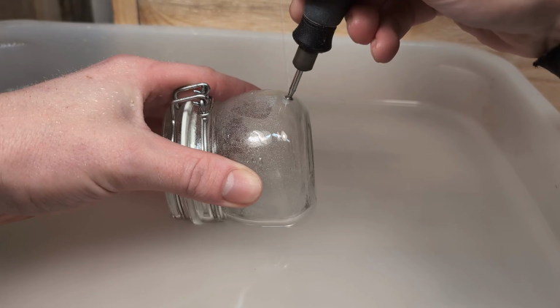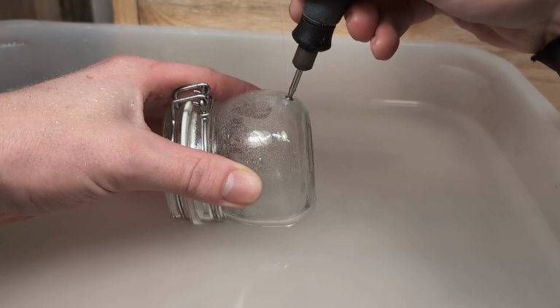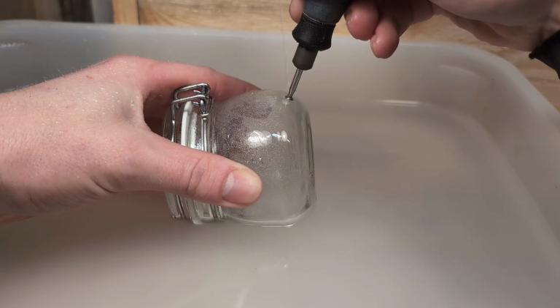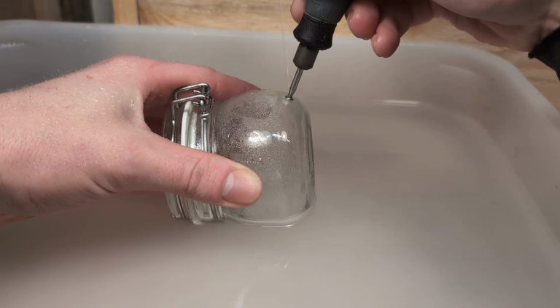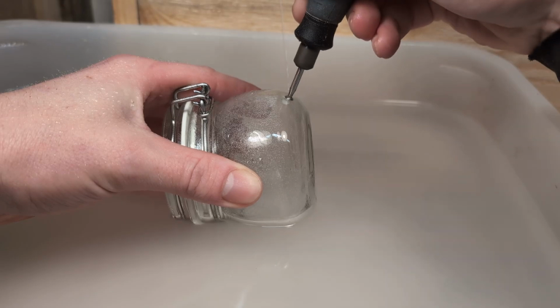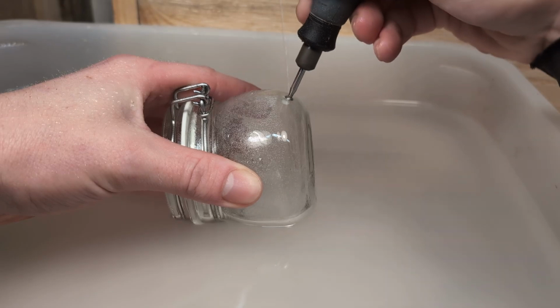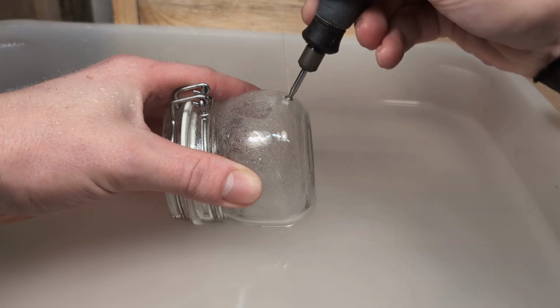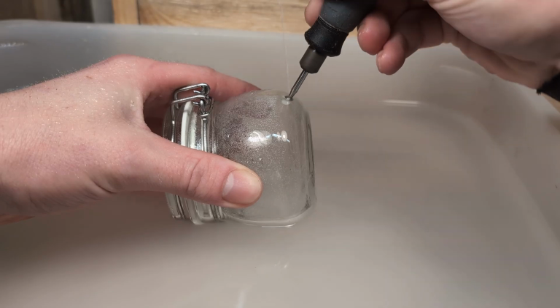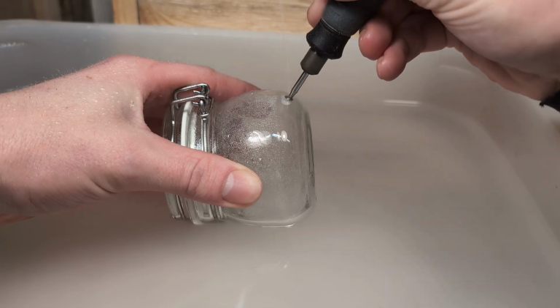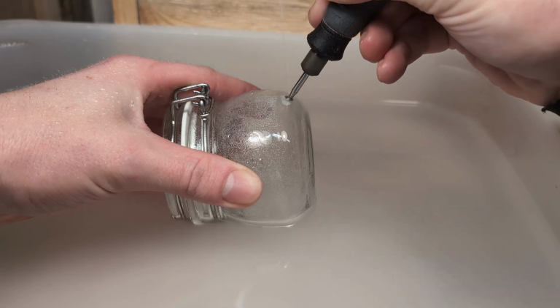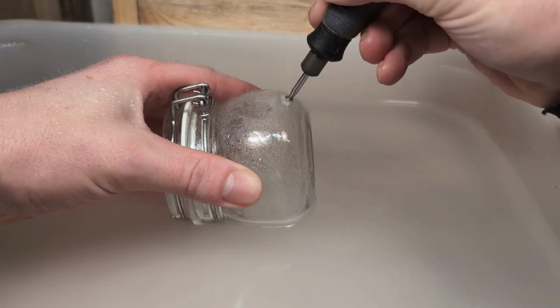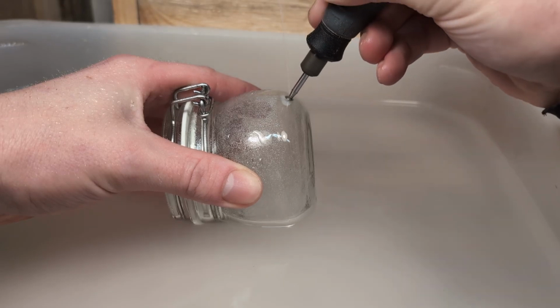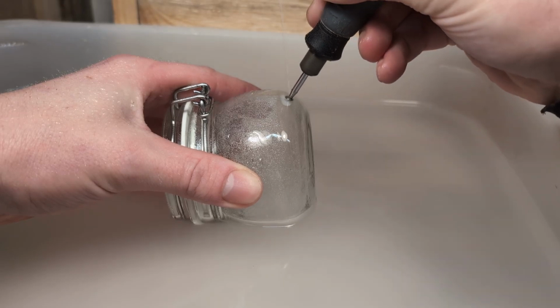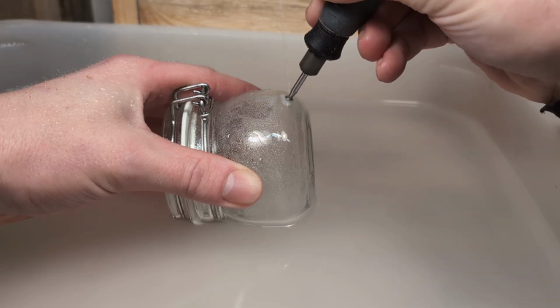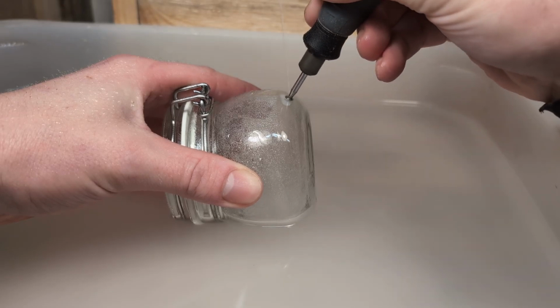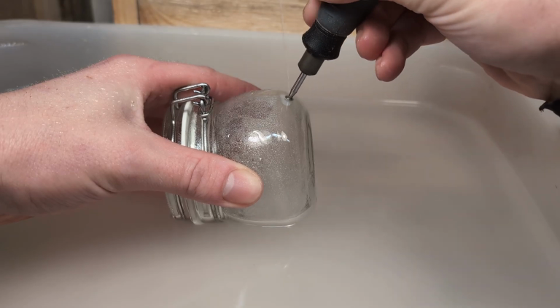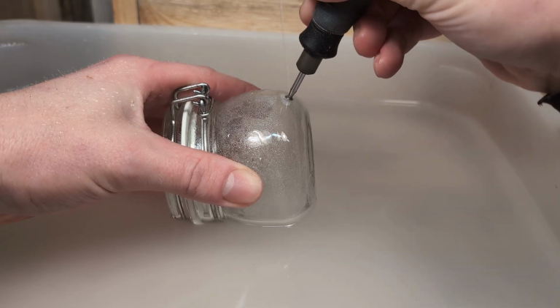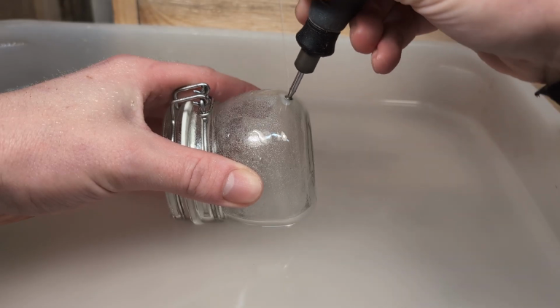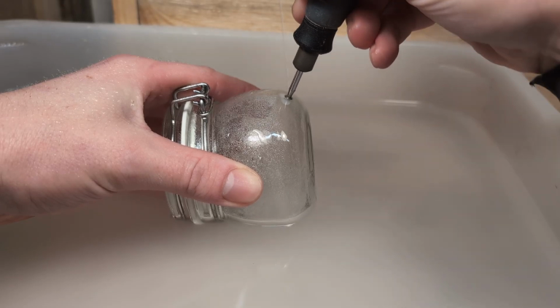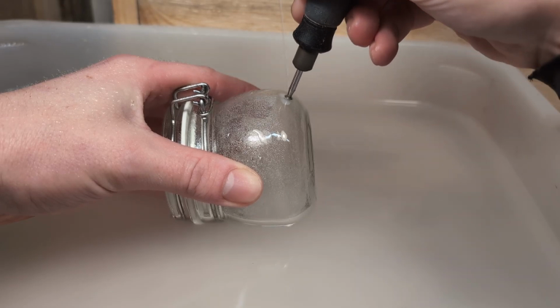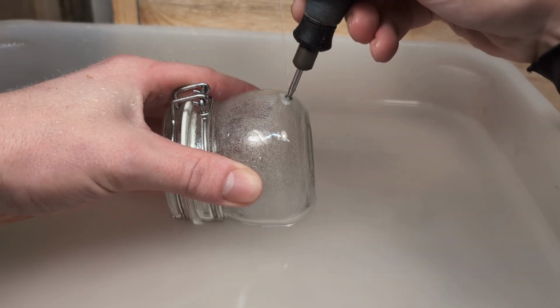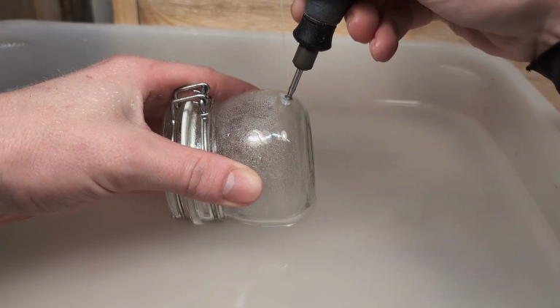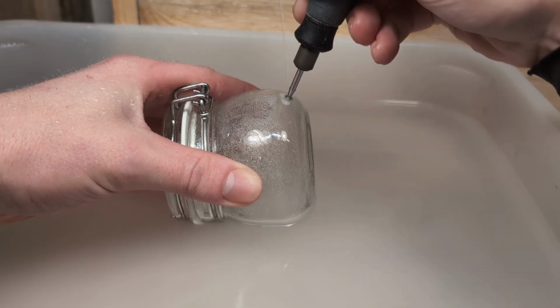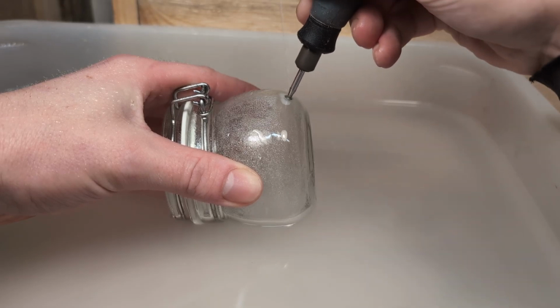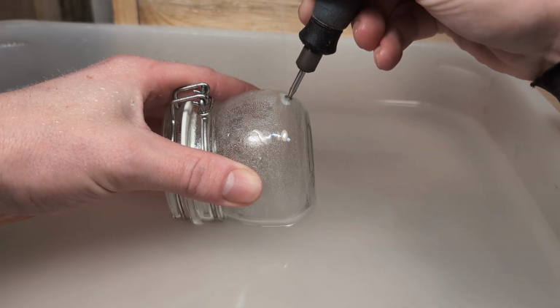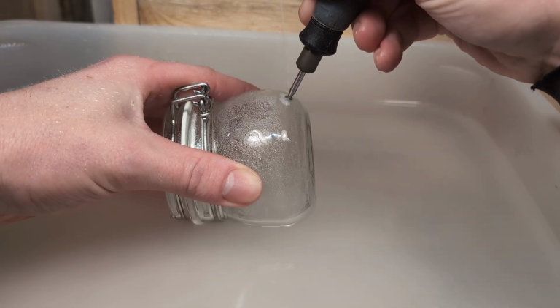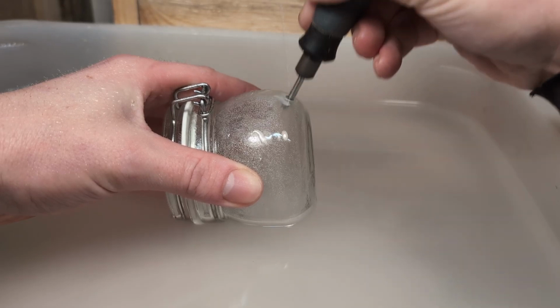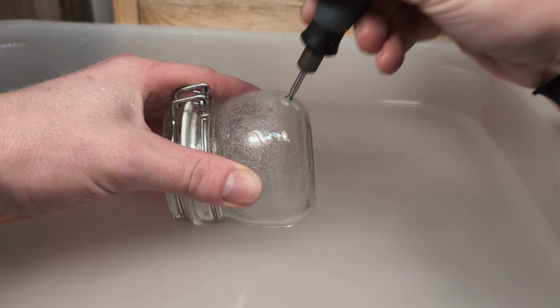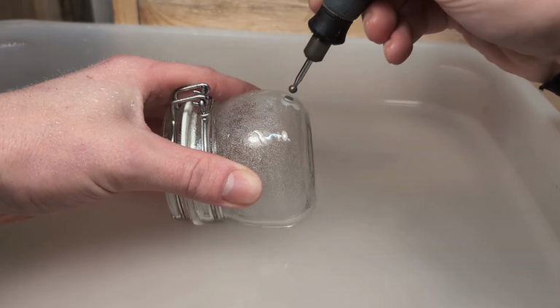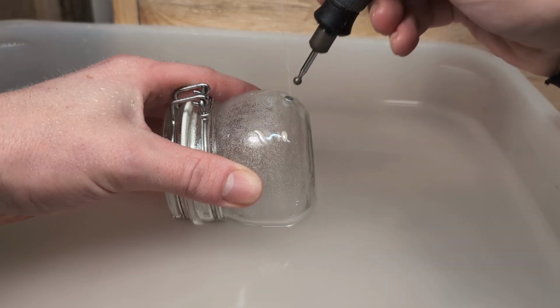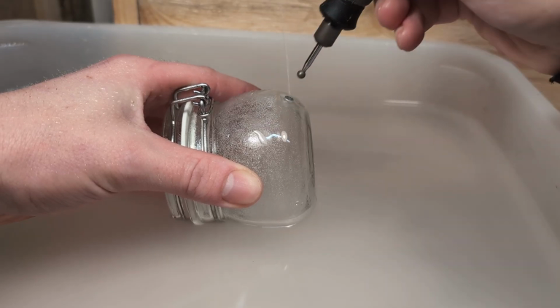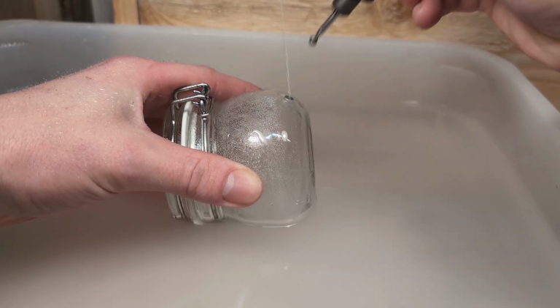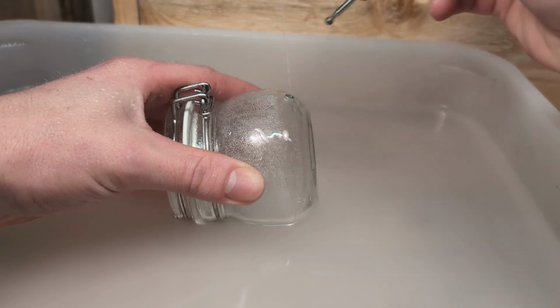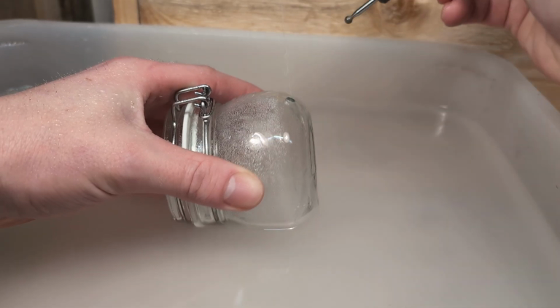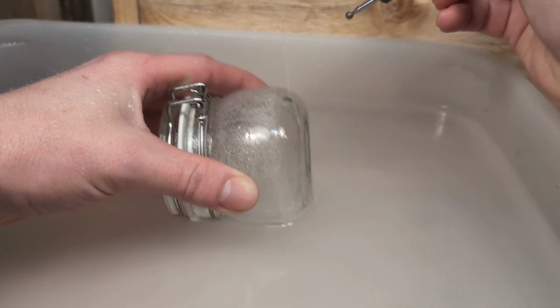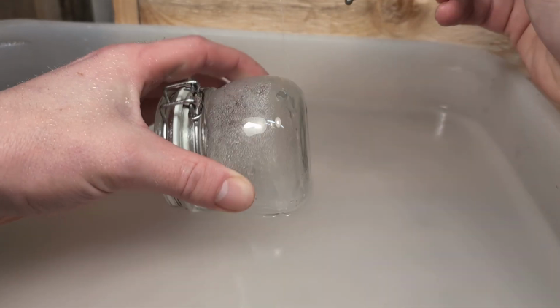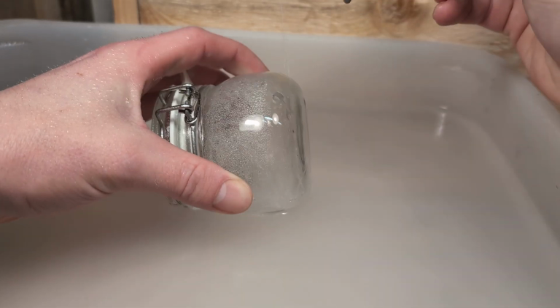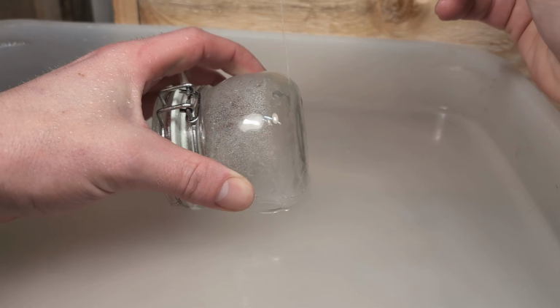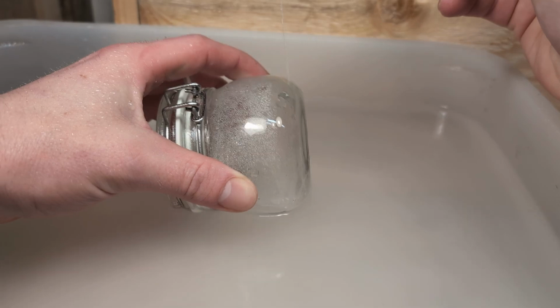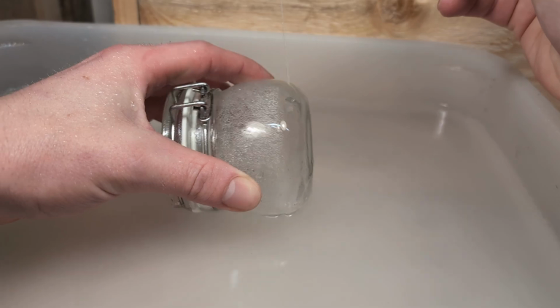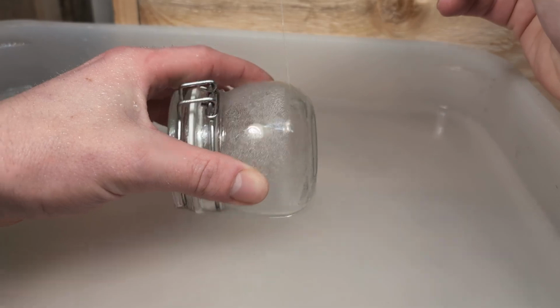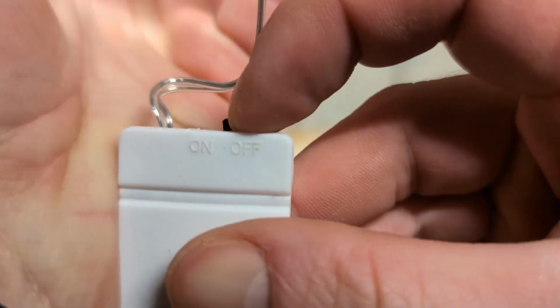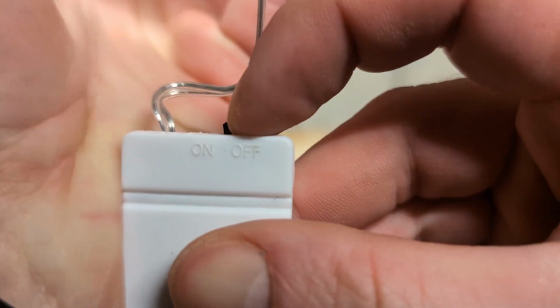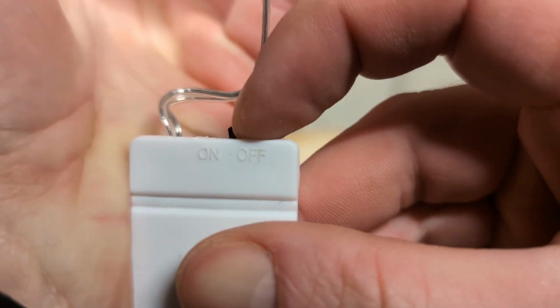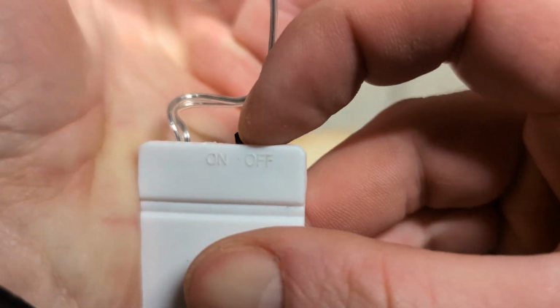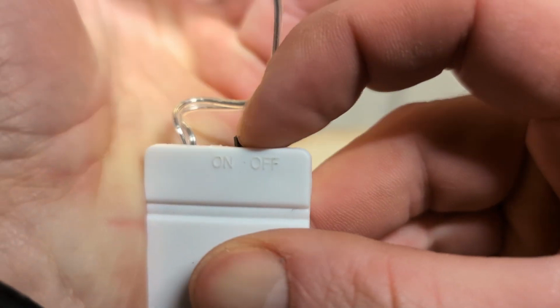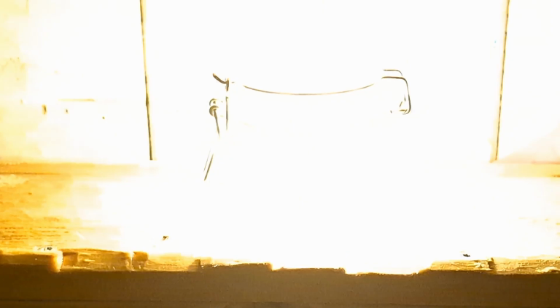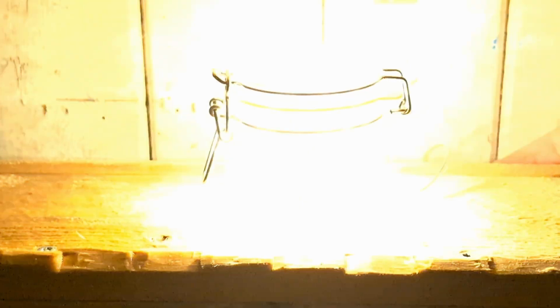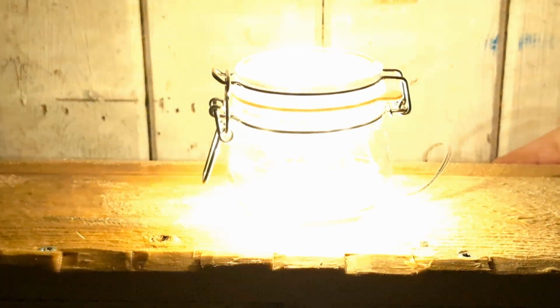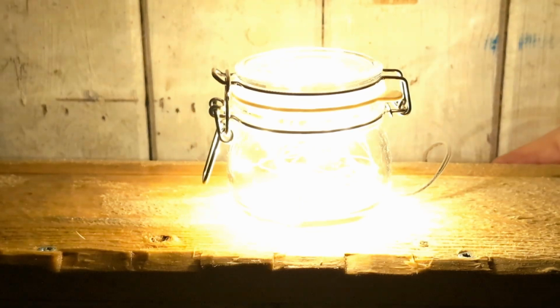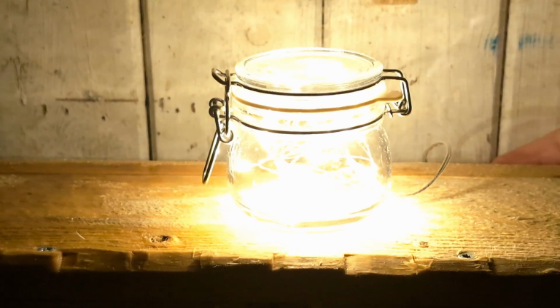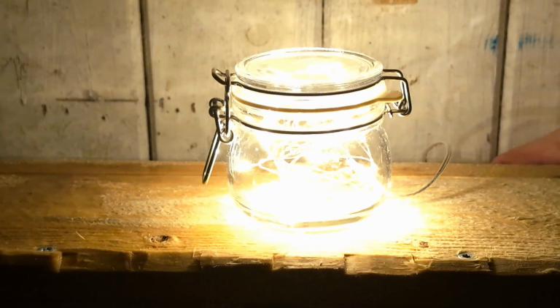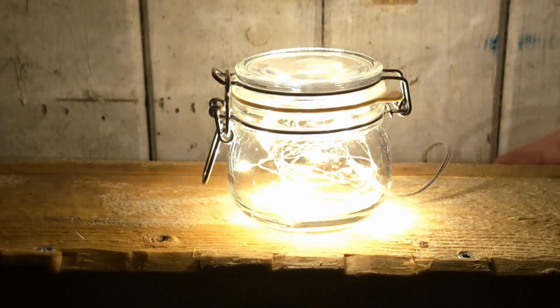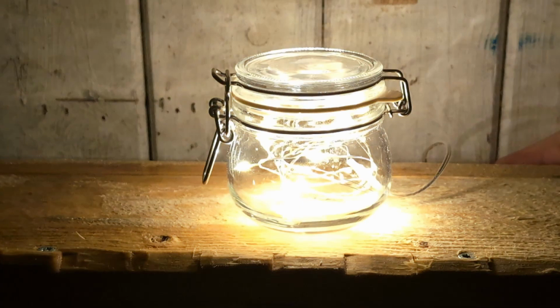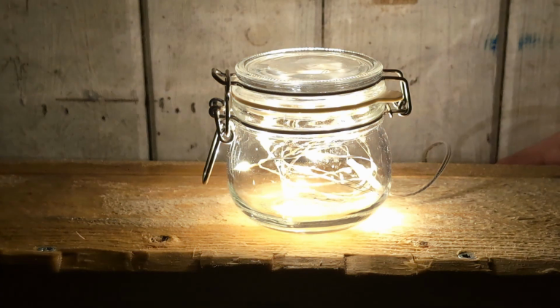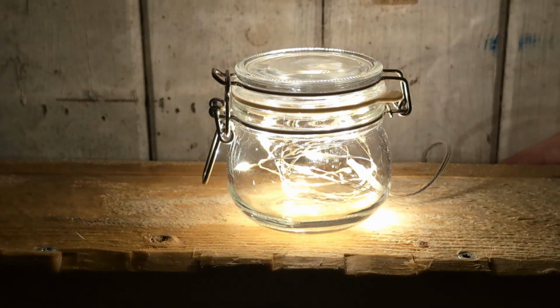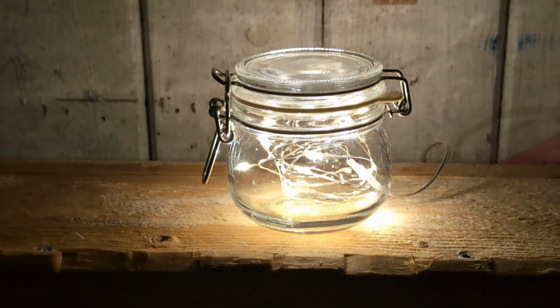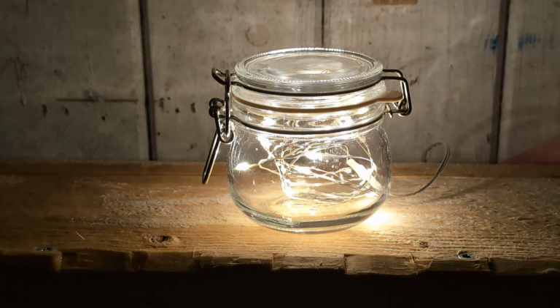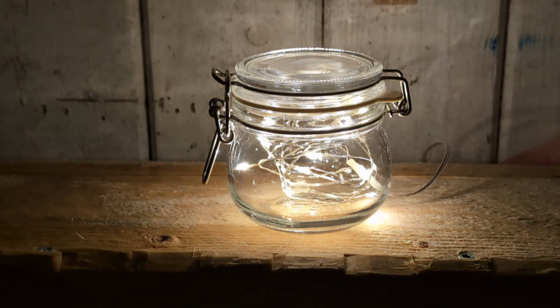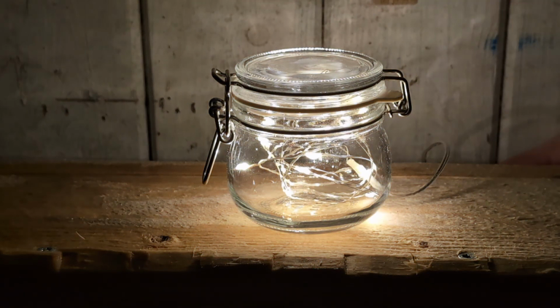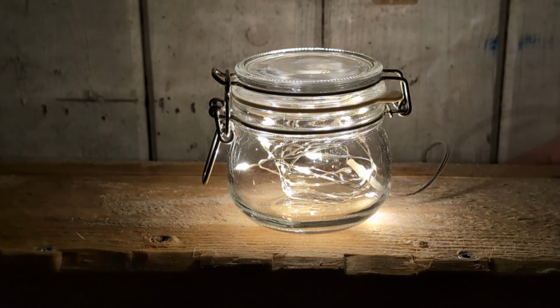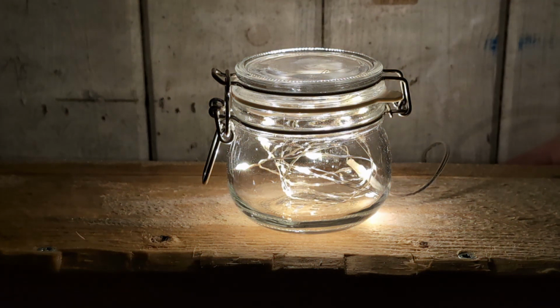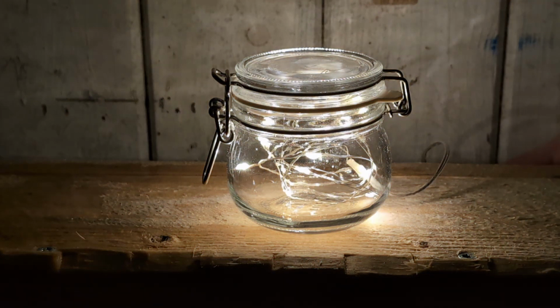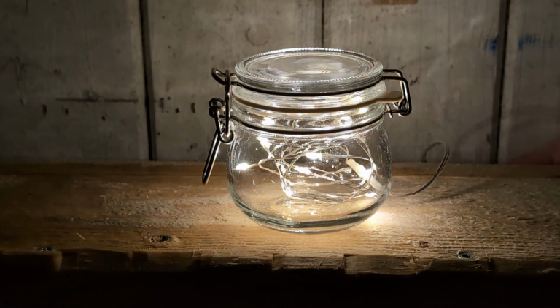I will leave a link to all the different bits I use in the video in the description below. And that is it for this video — now you can make holes in glass, and that's pretty cool.